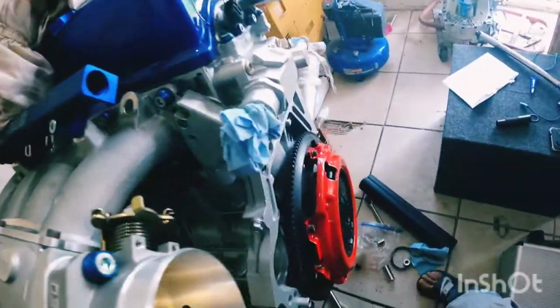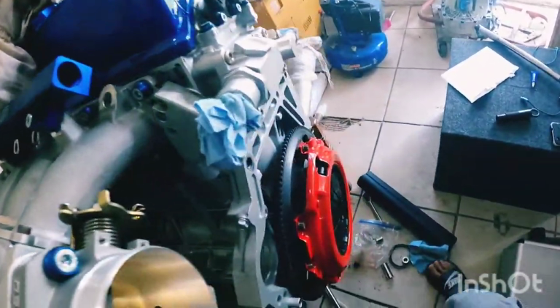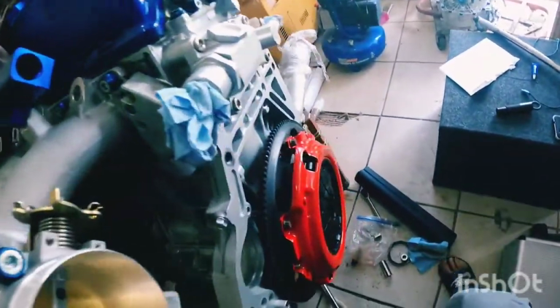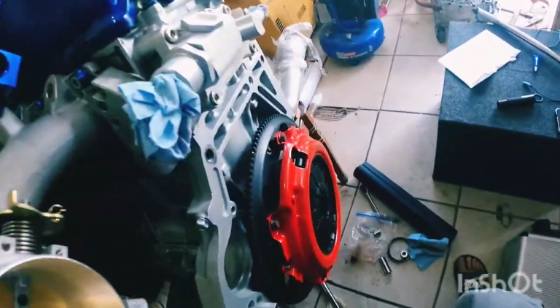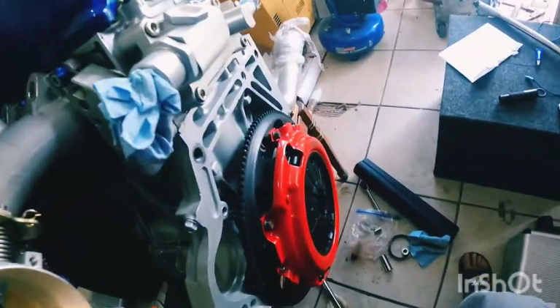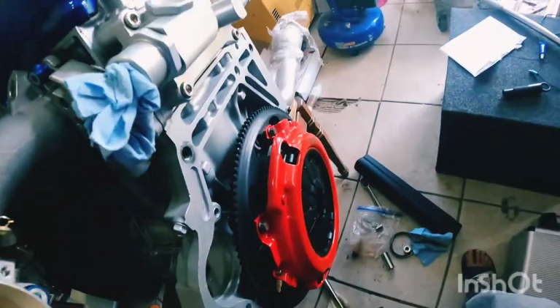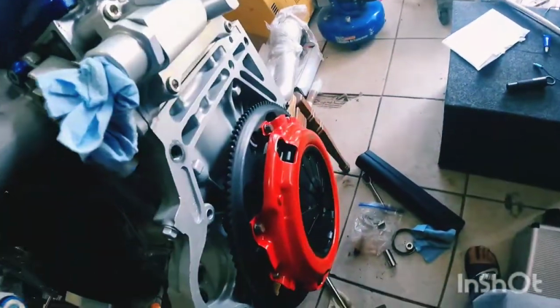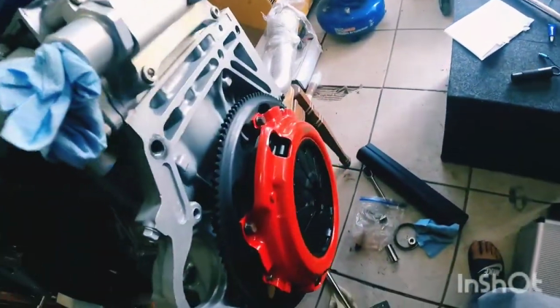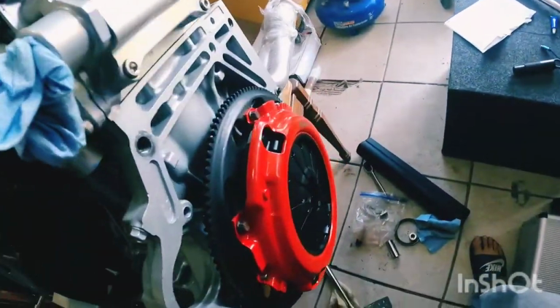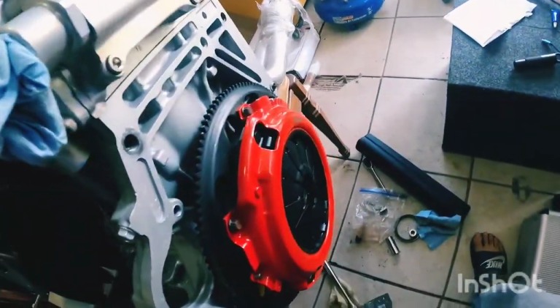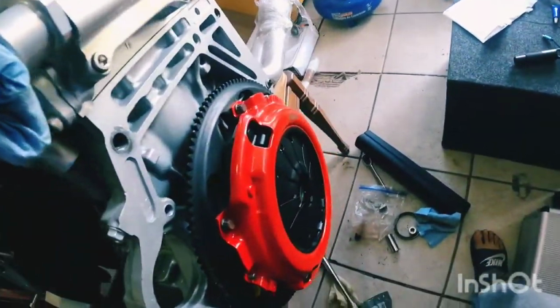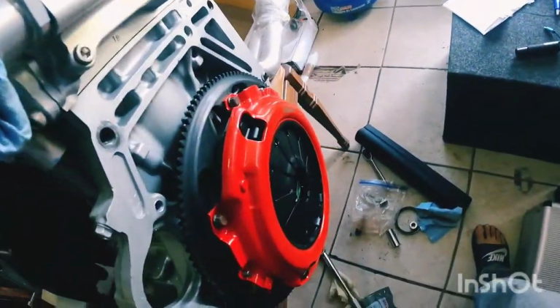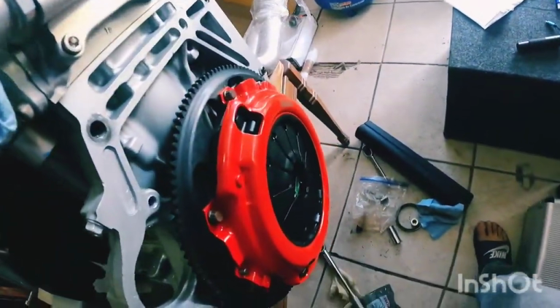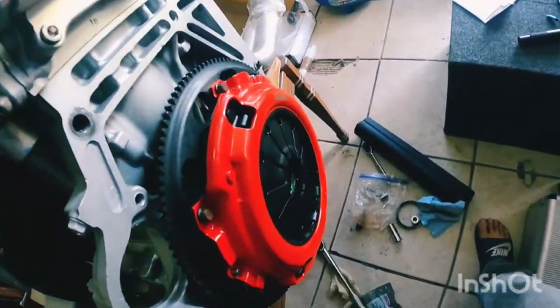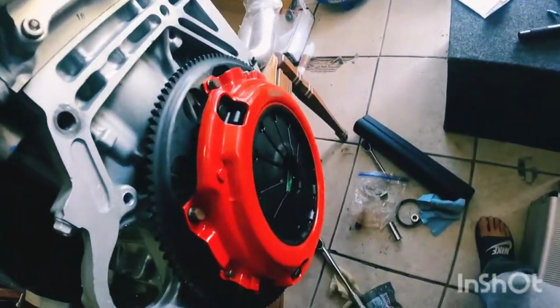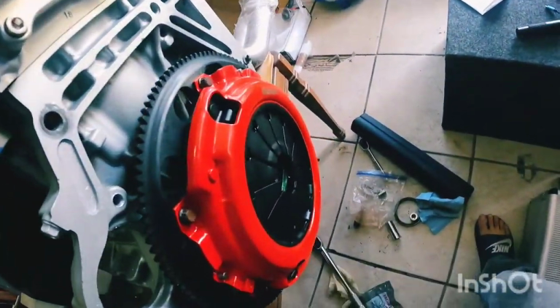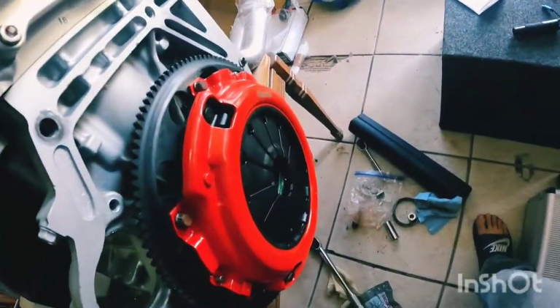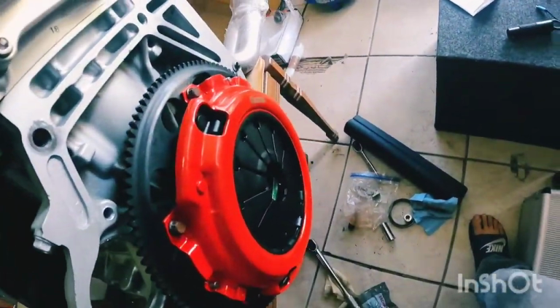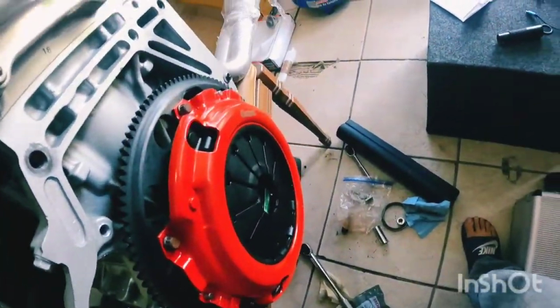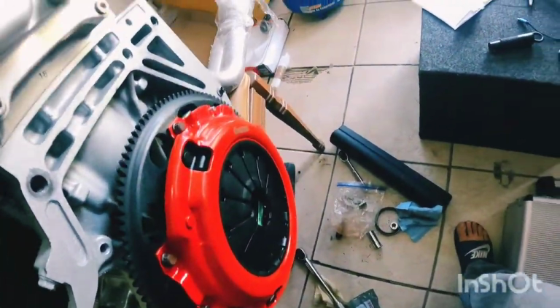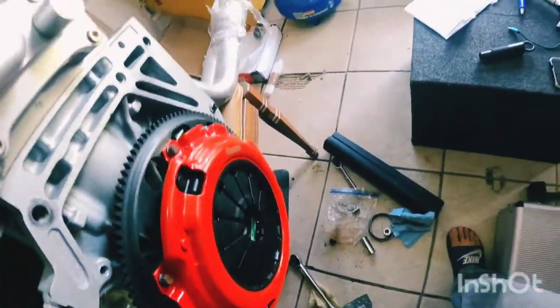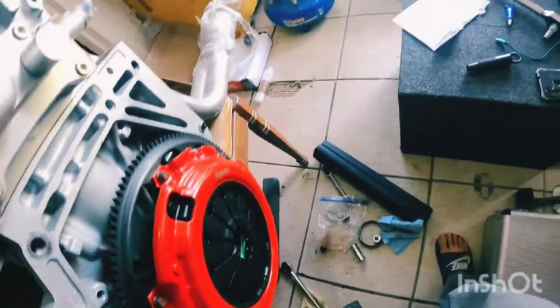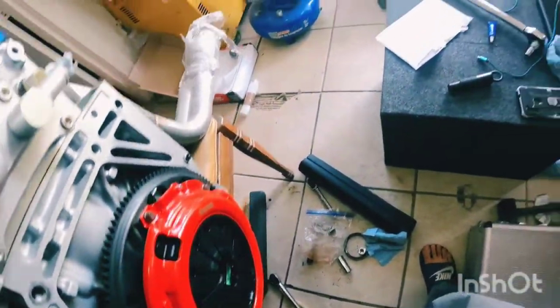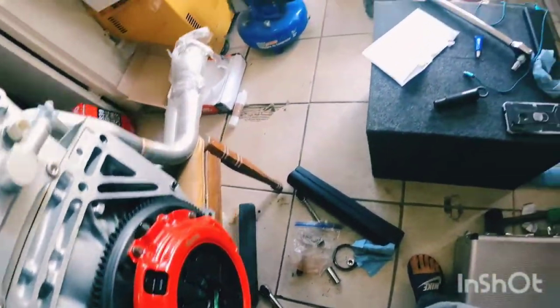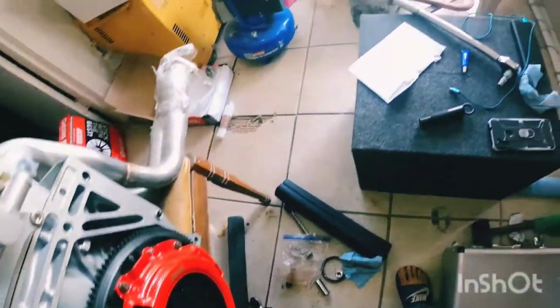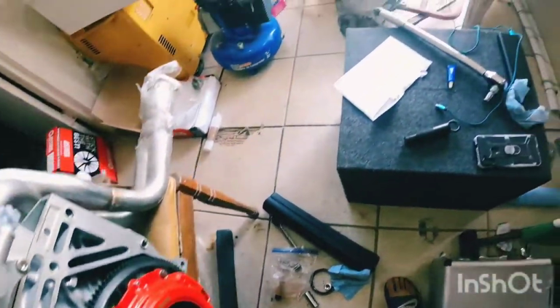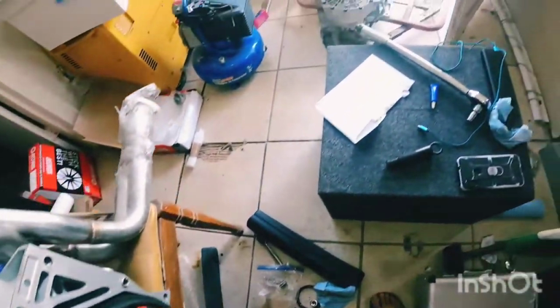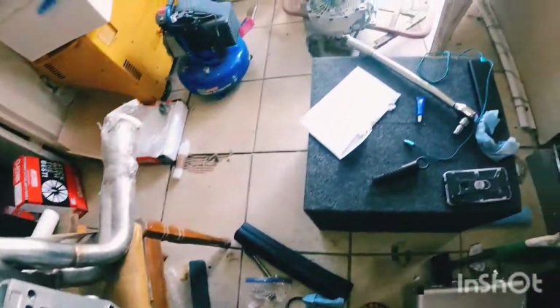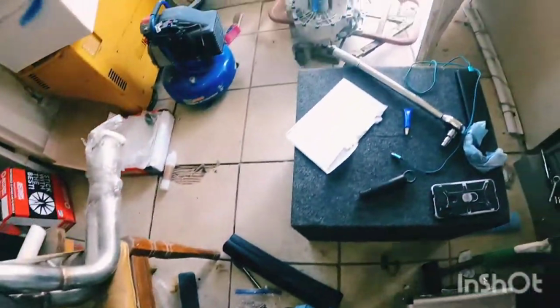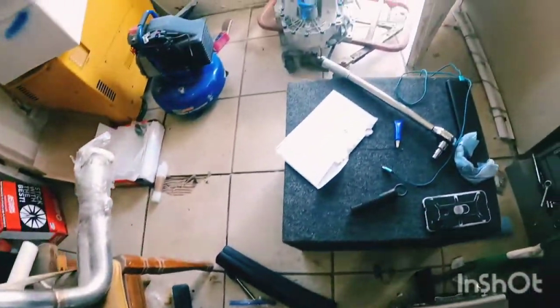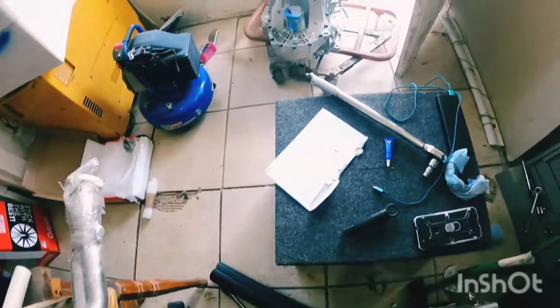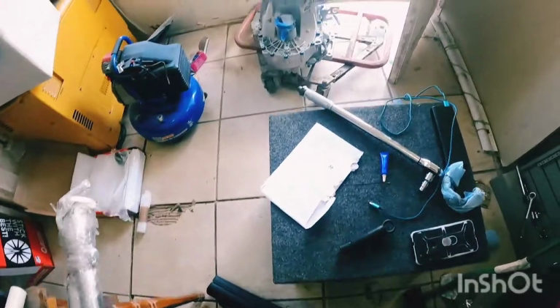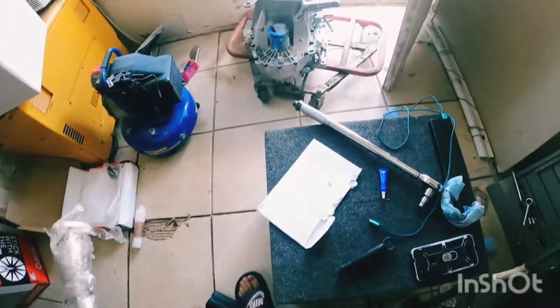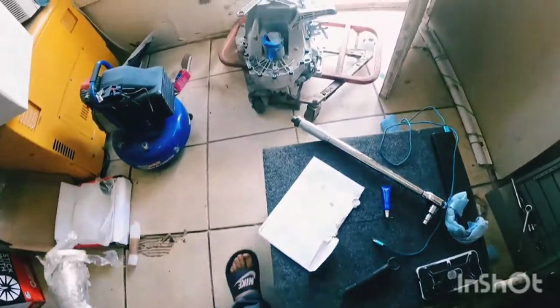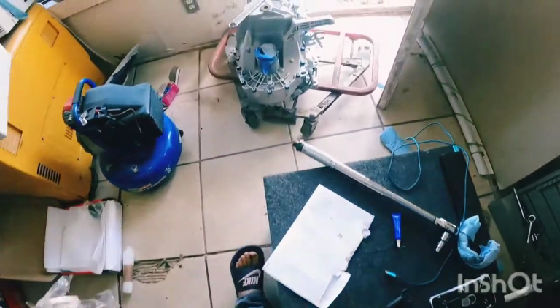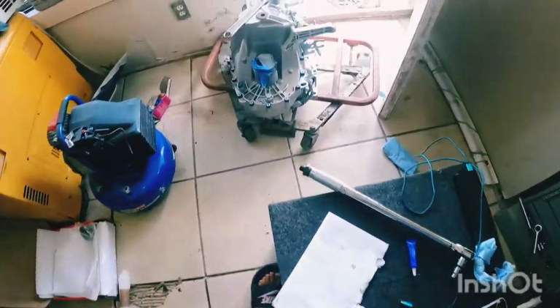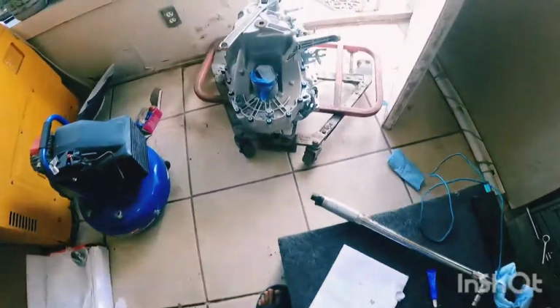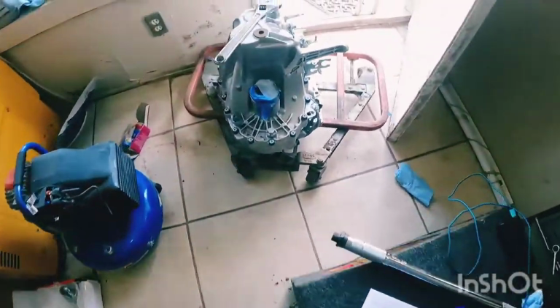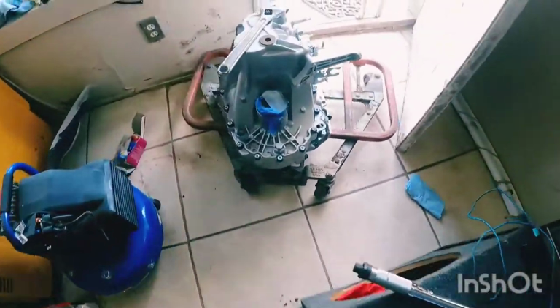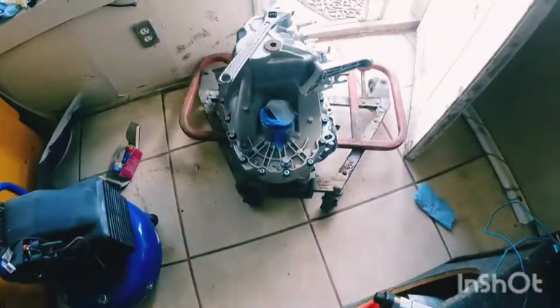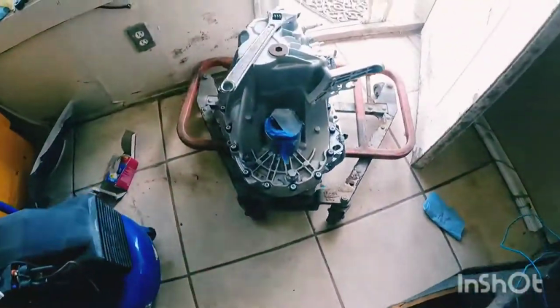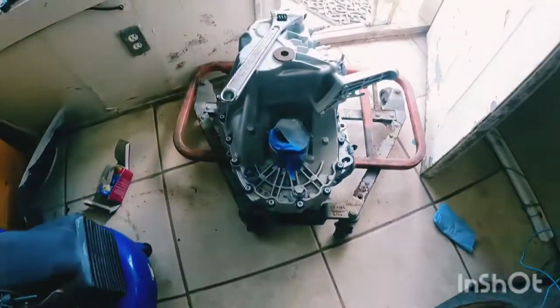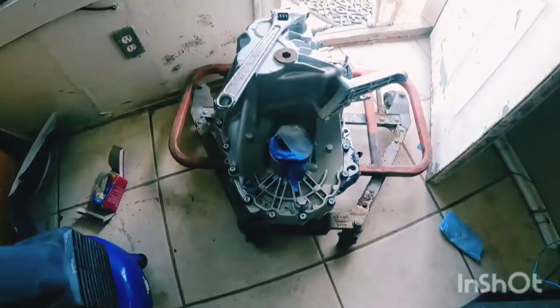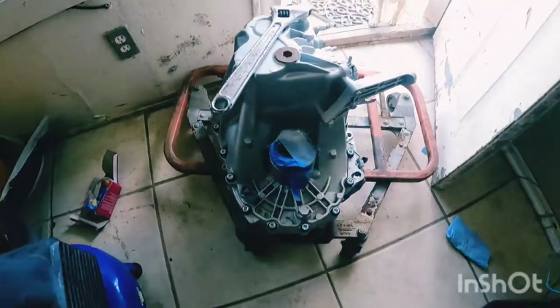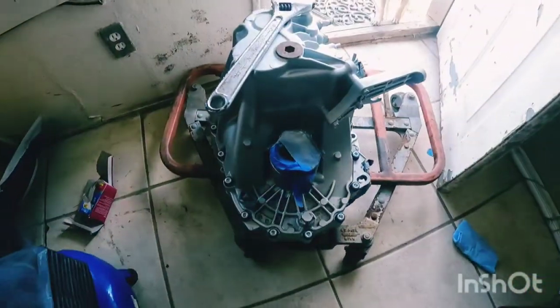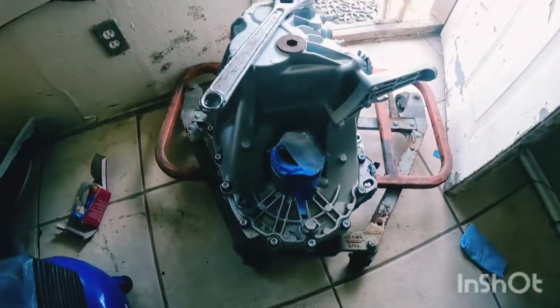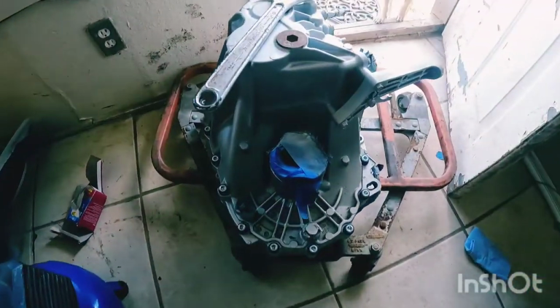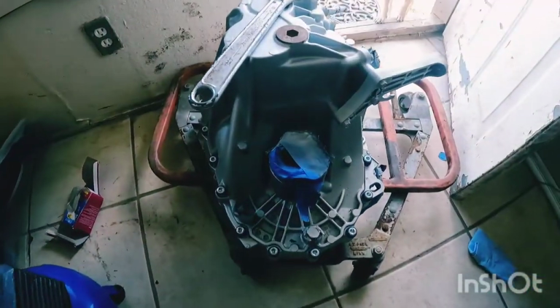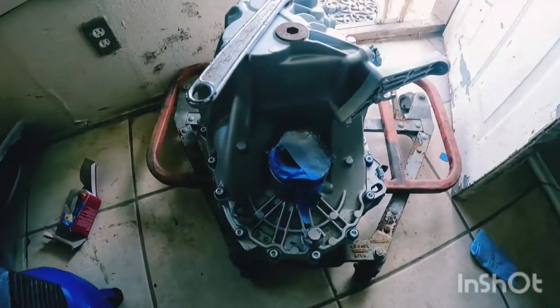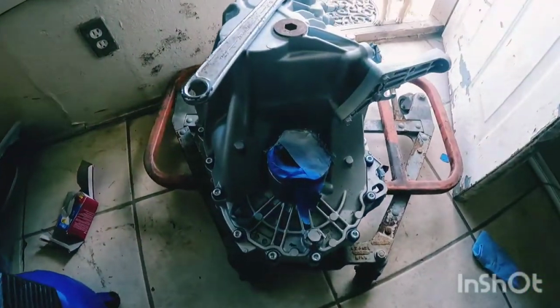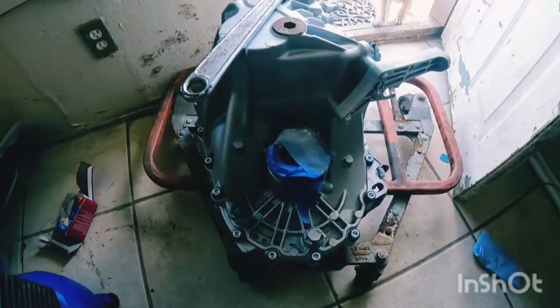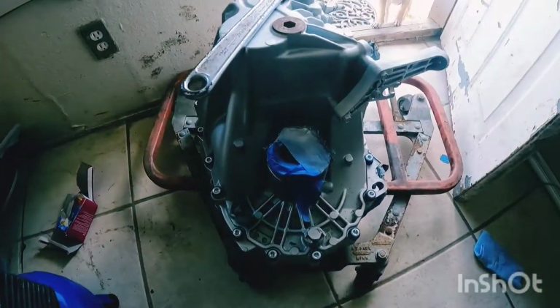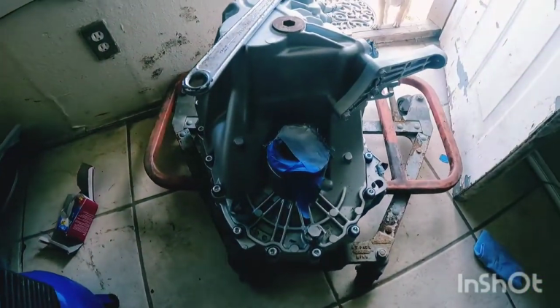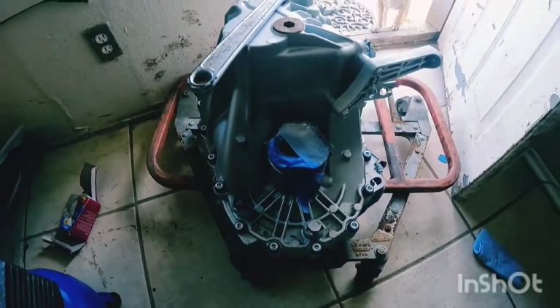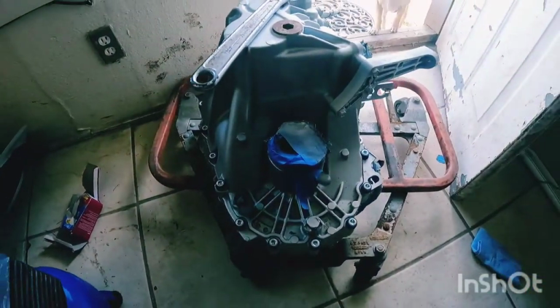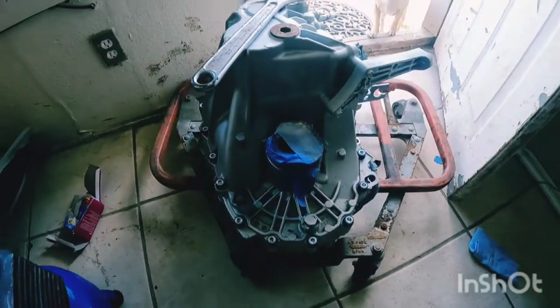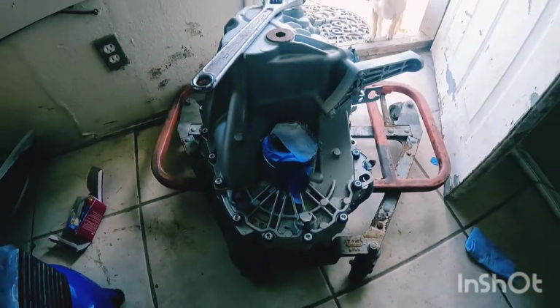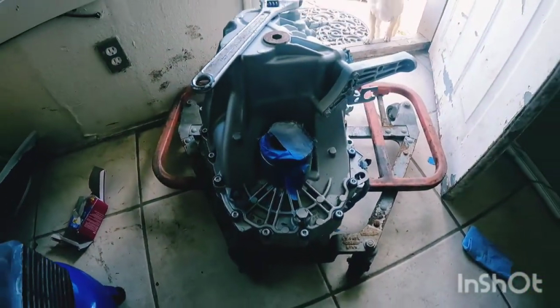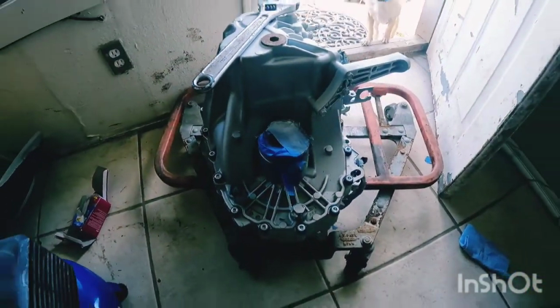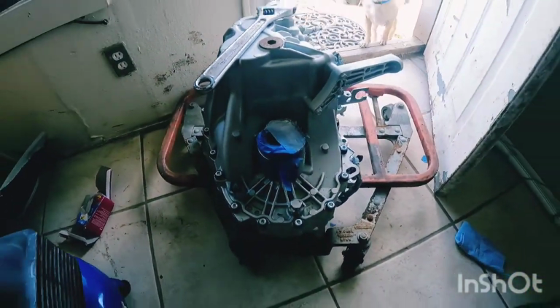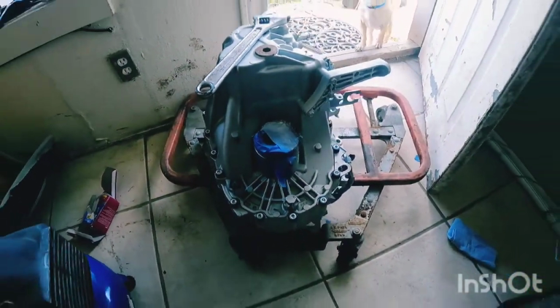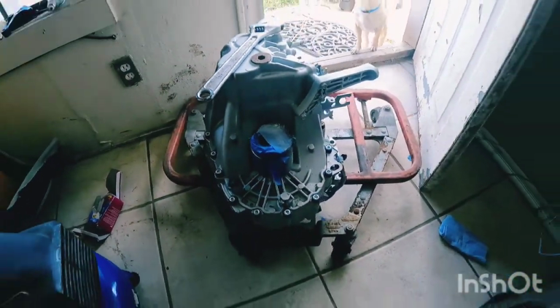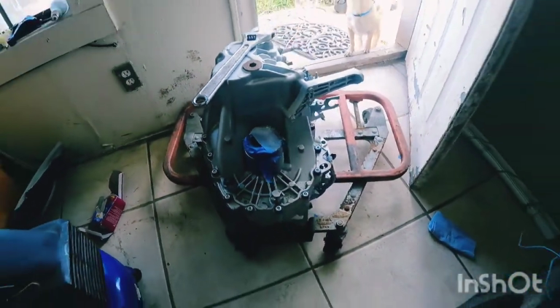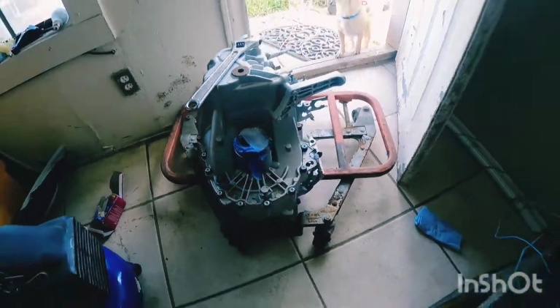It's coming along now — I just got to slap the transmission on and I'll be ready to go.